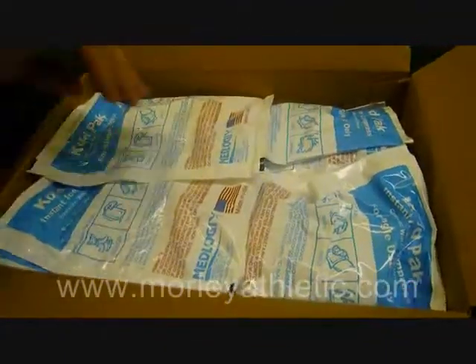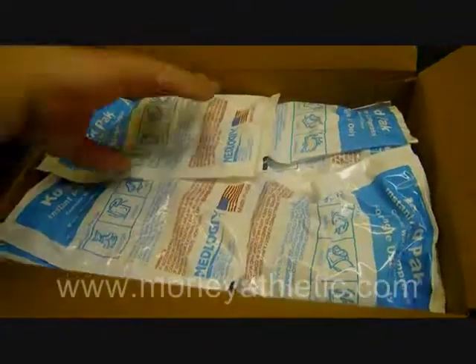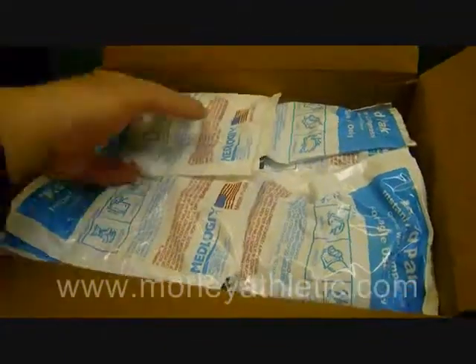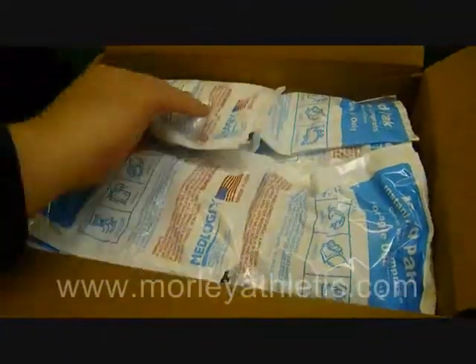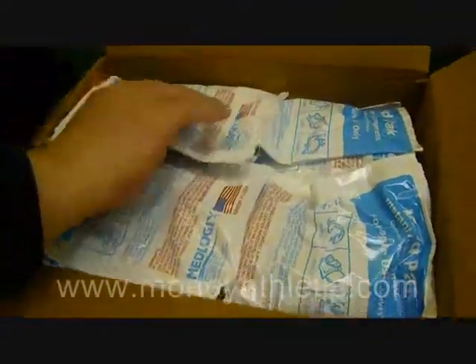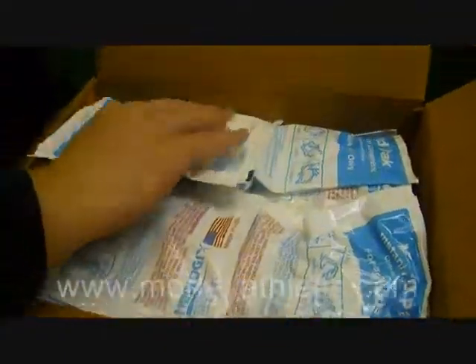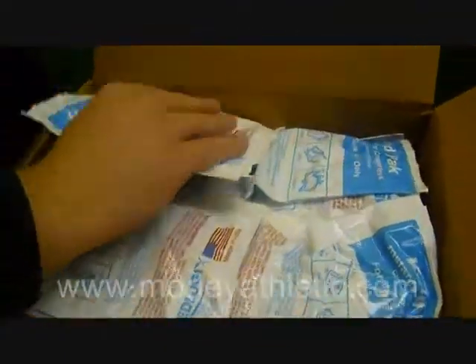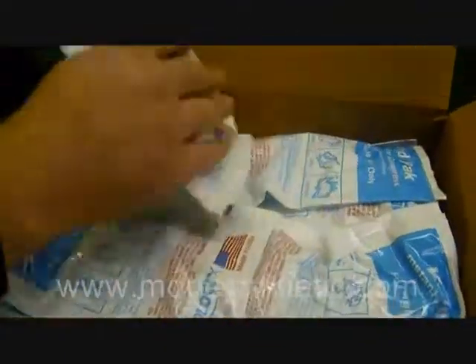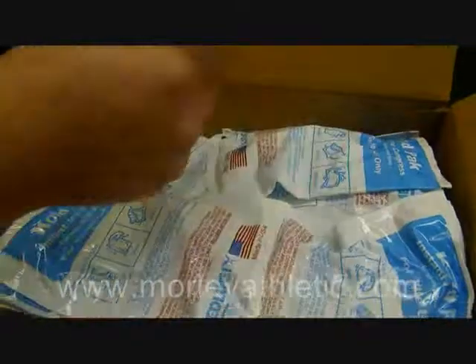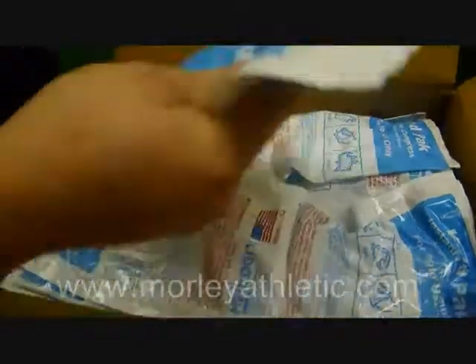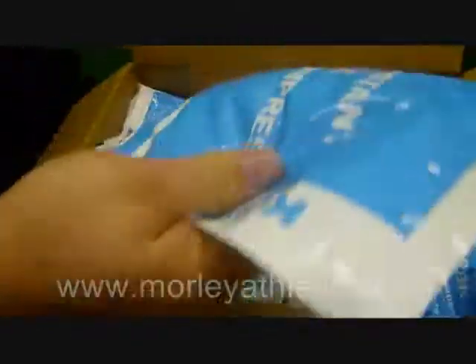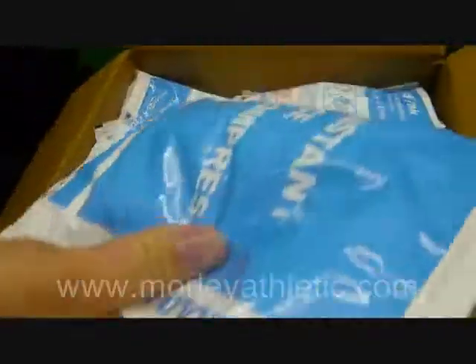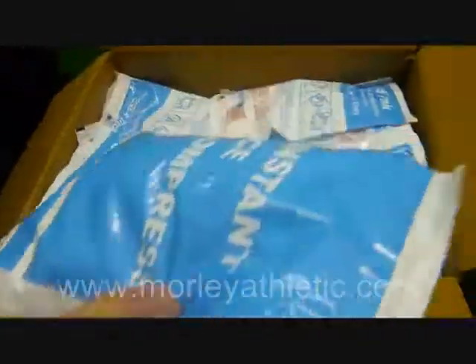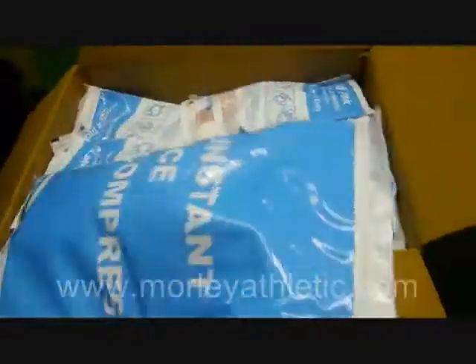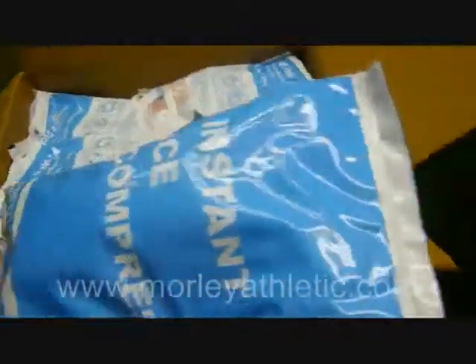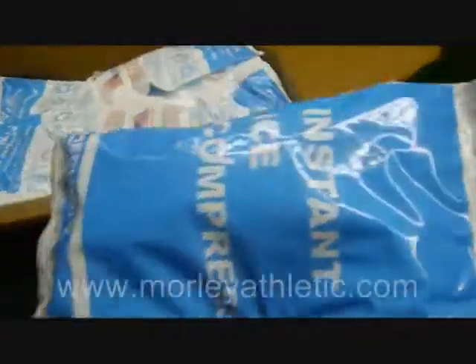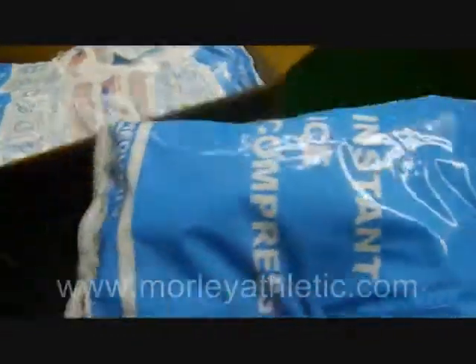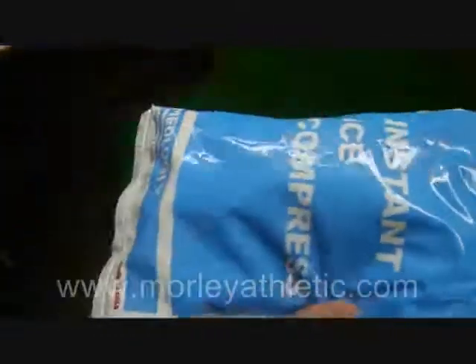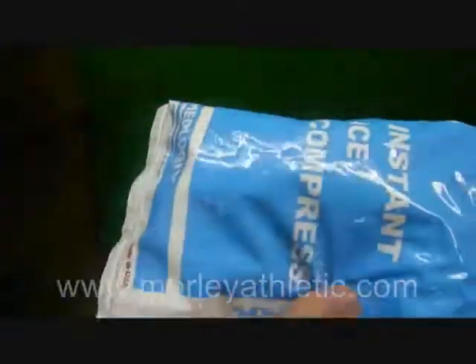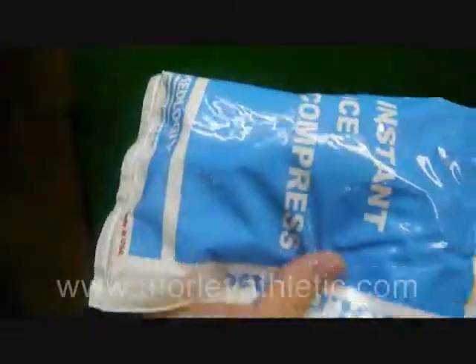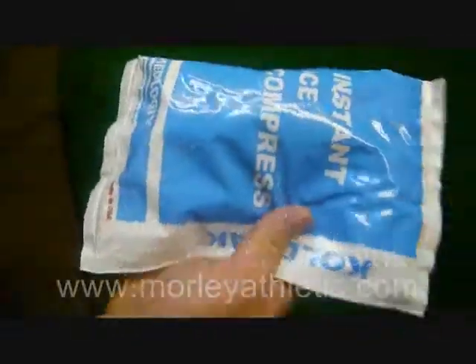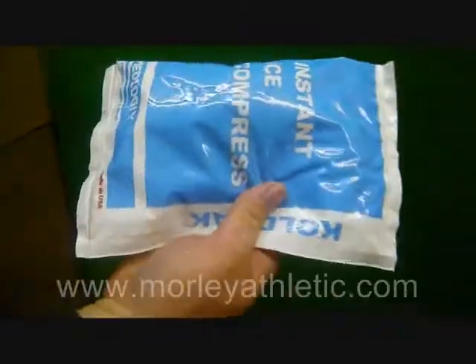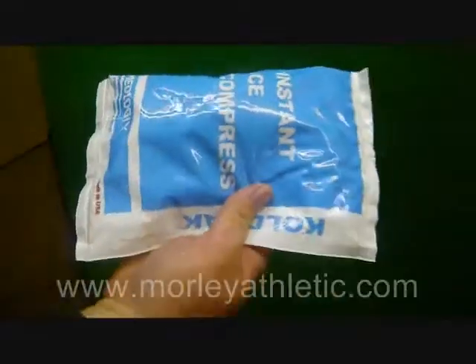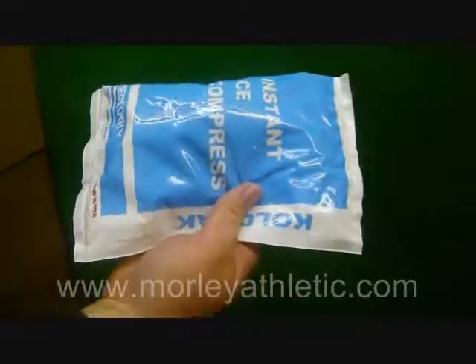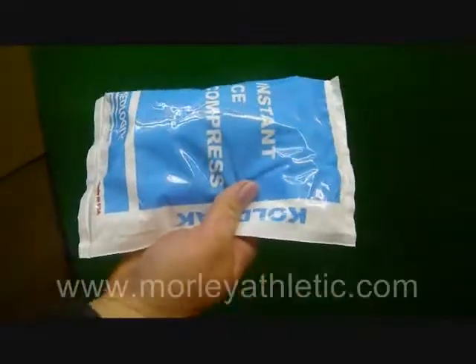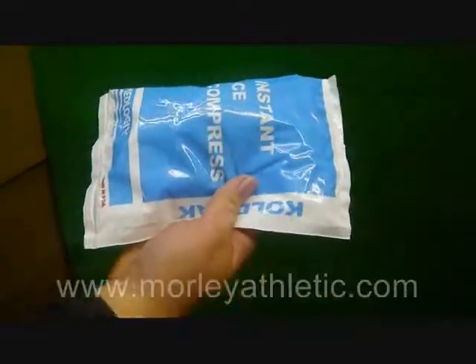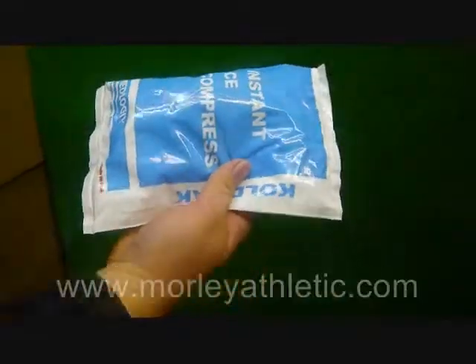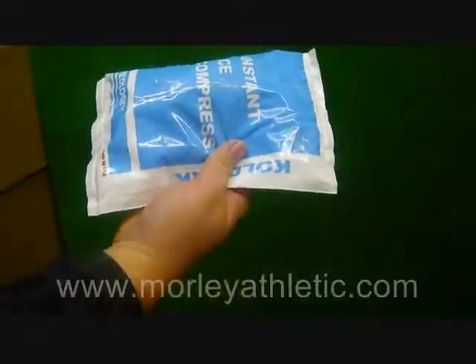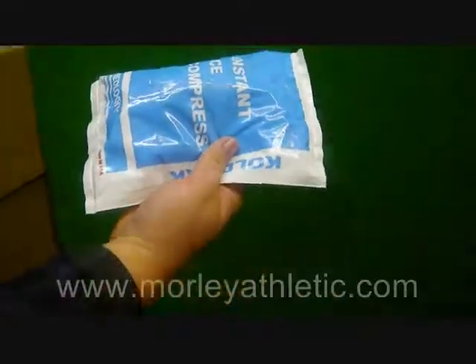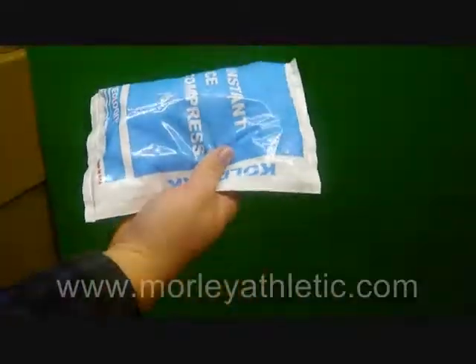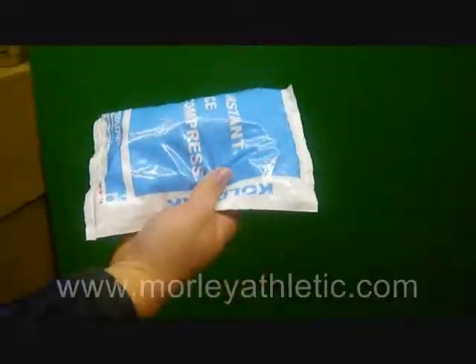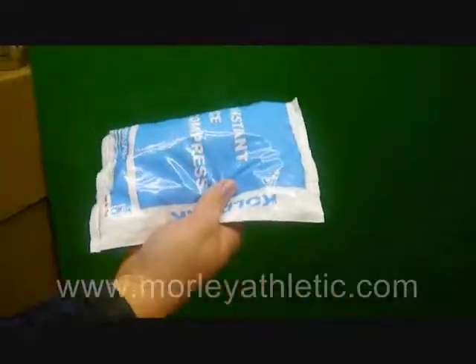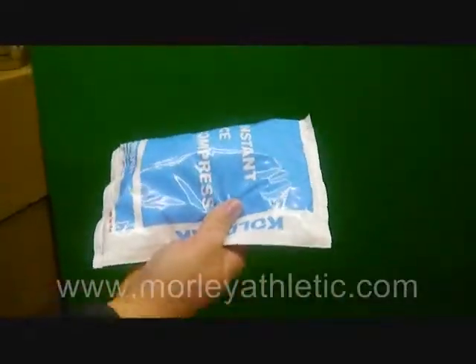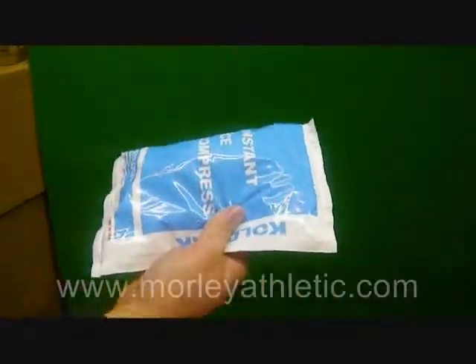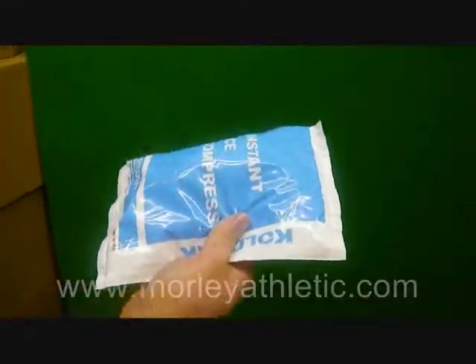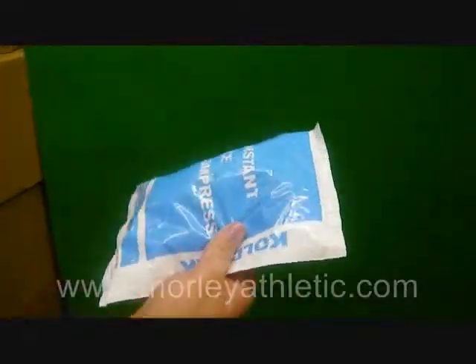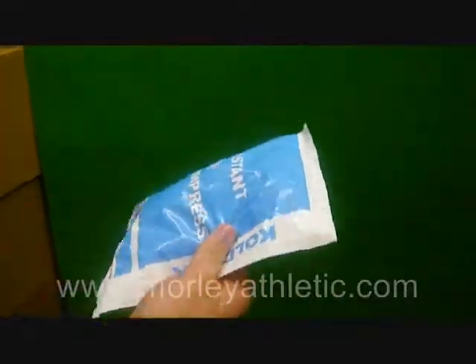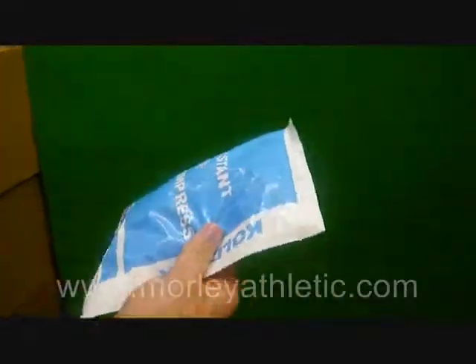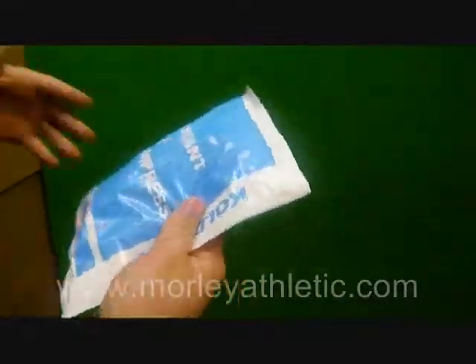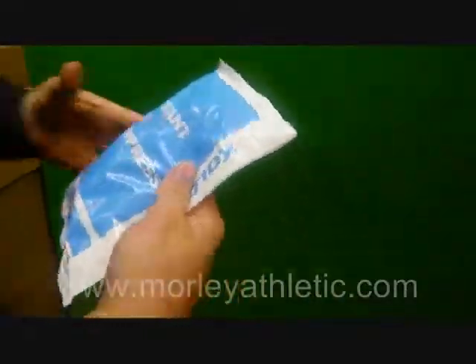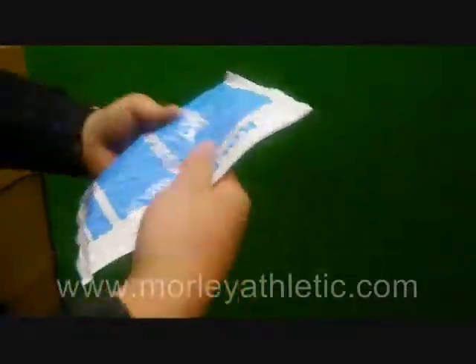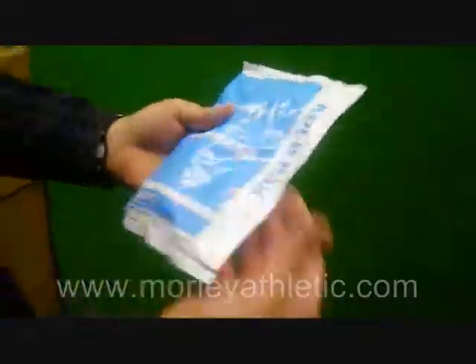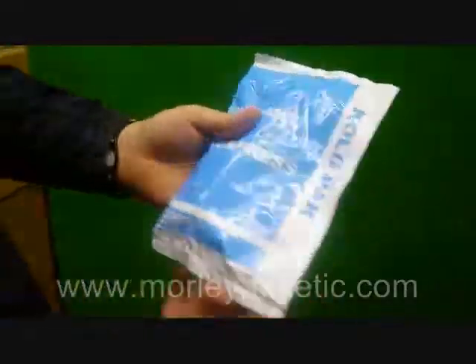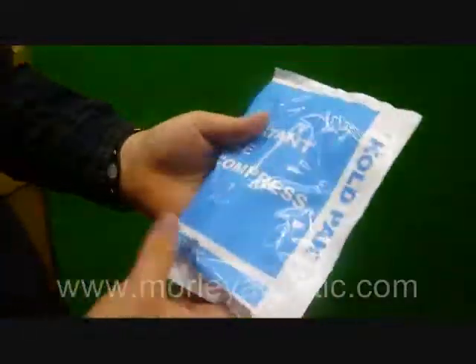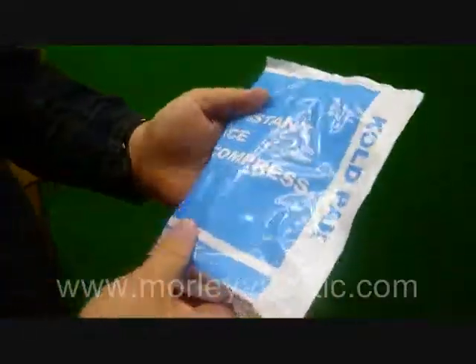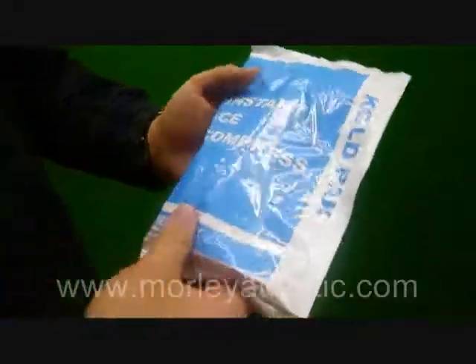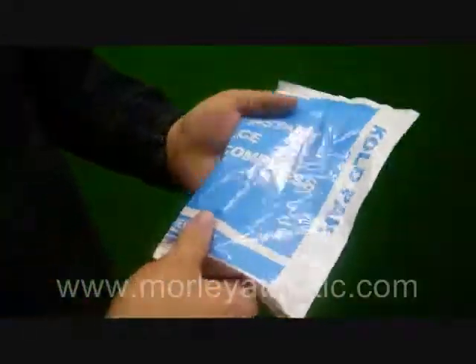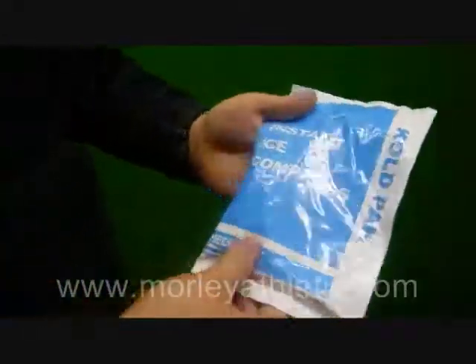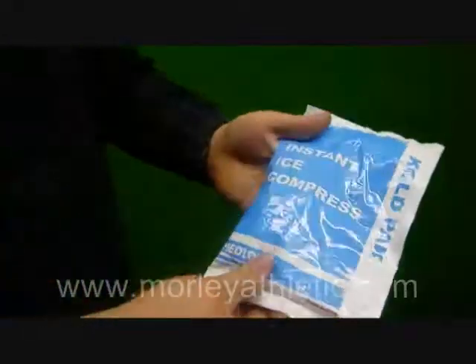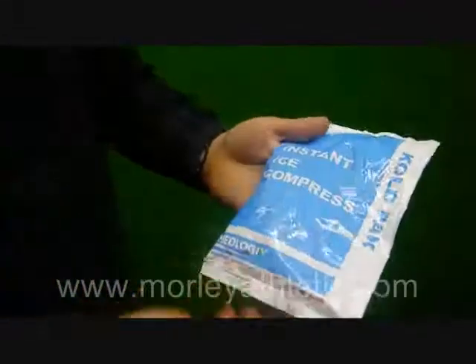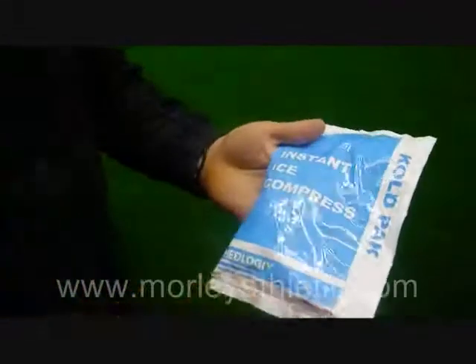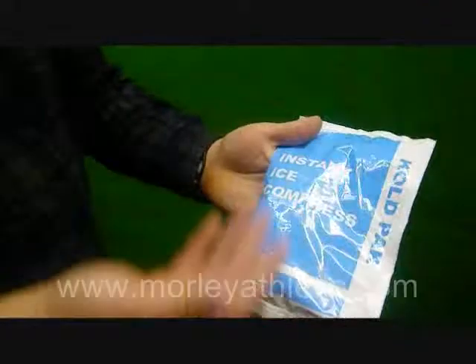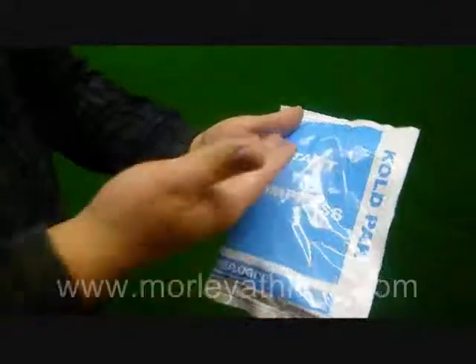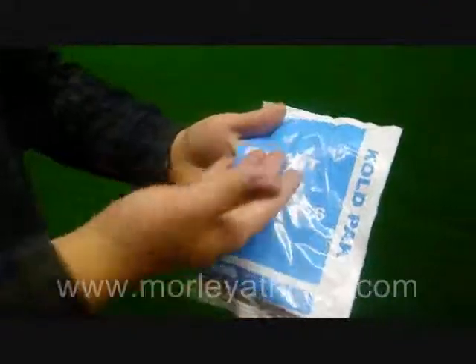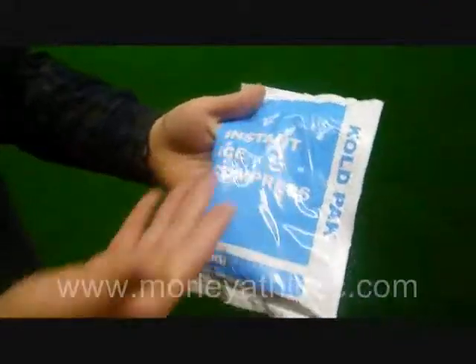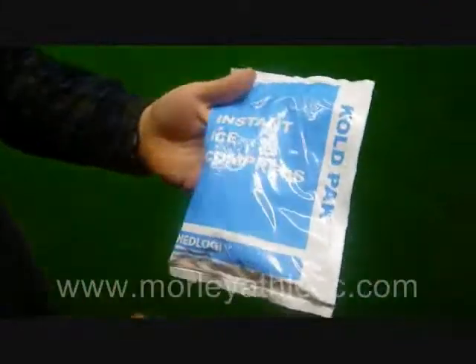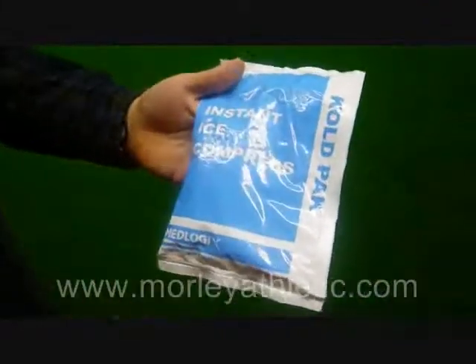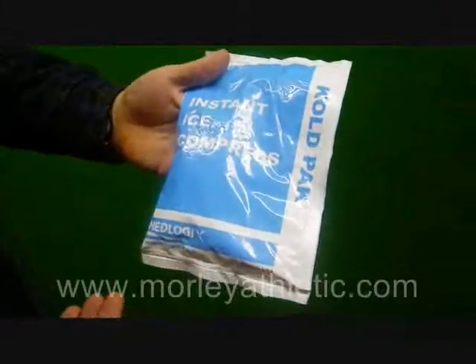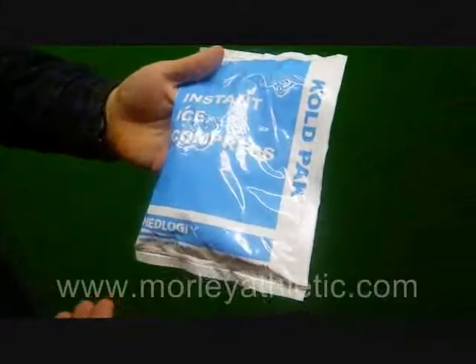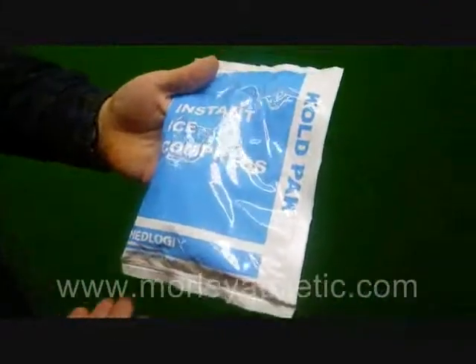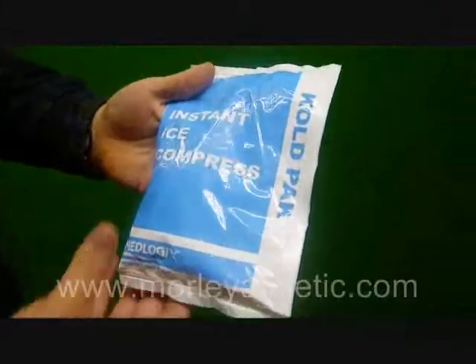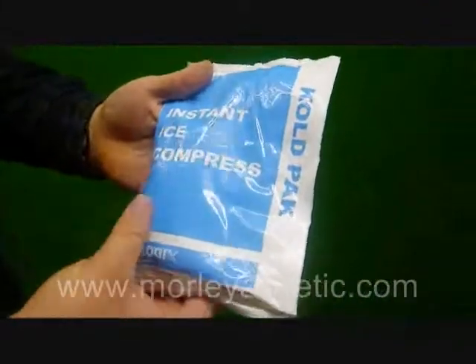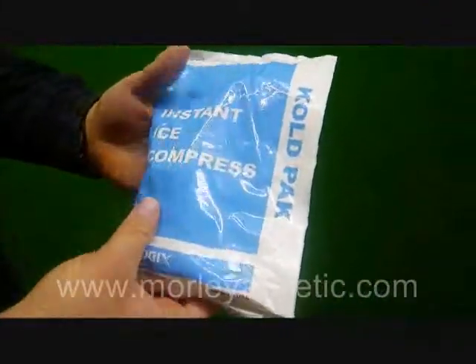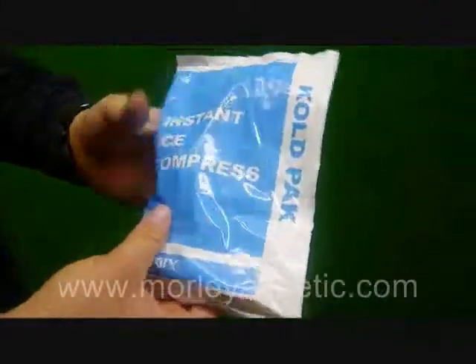I'm going to take one out and show it to you a little bit closer here. Put that aside. As you can see, these are Instant Ice Compress.